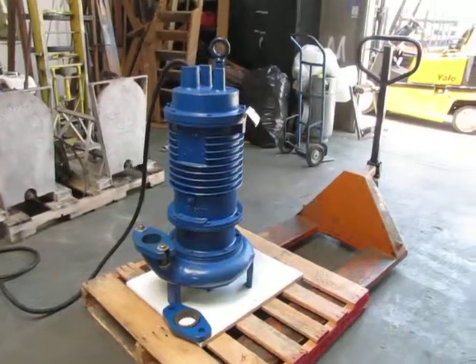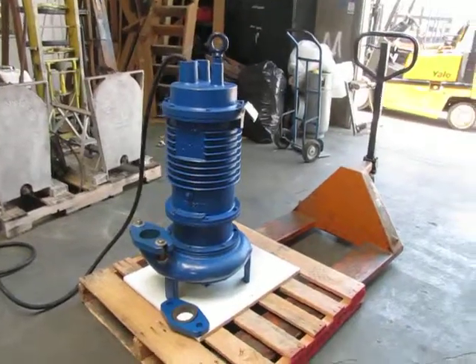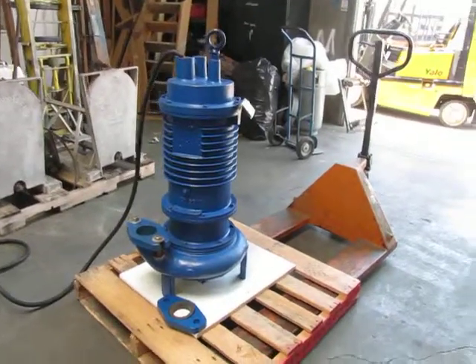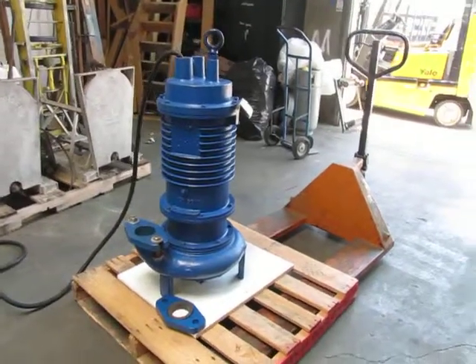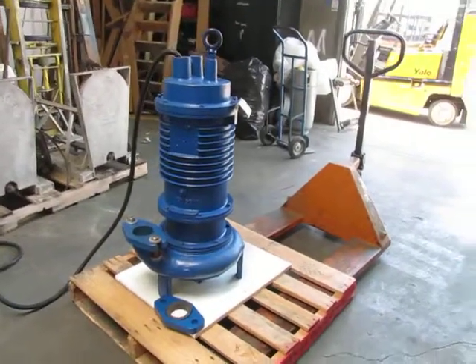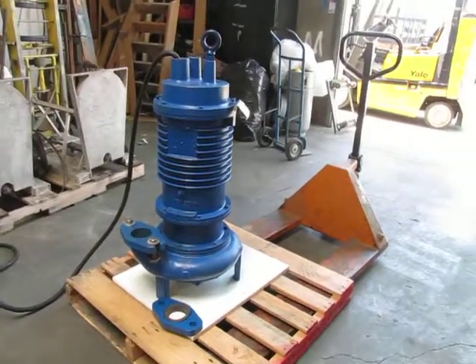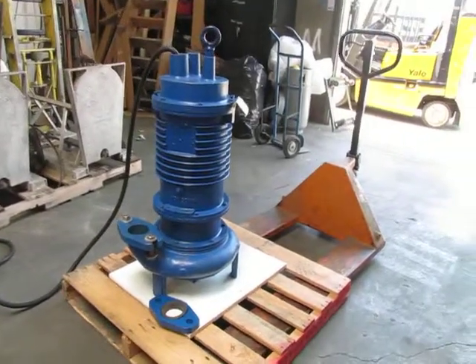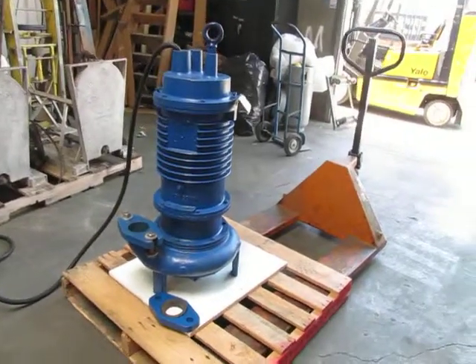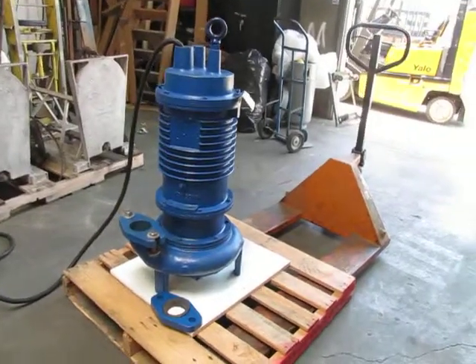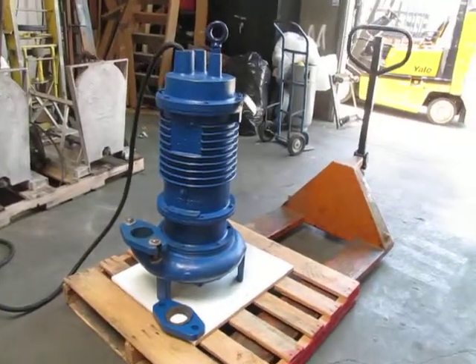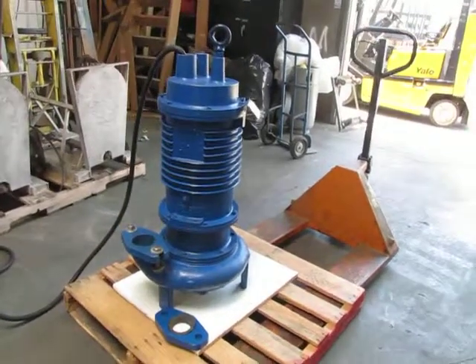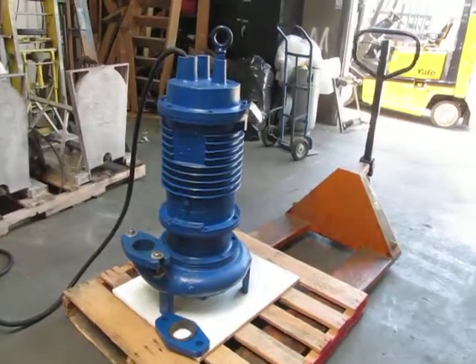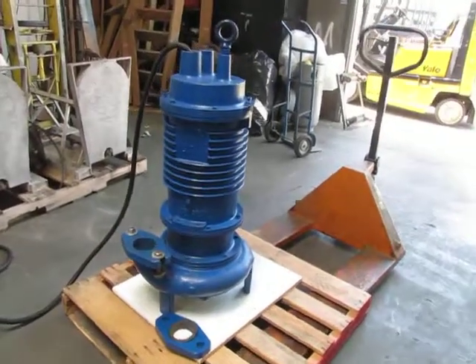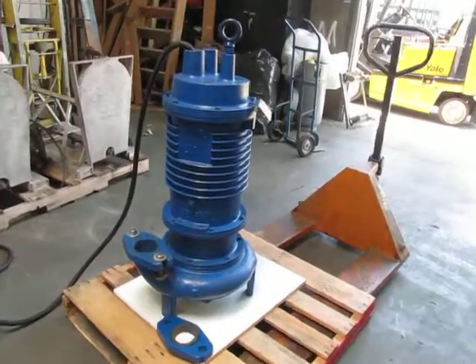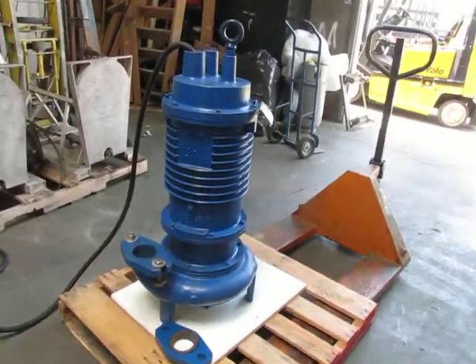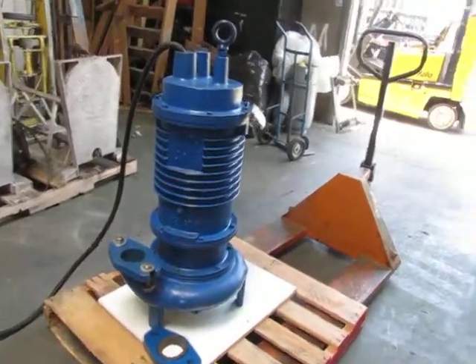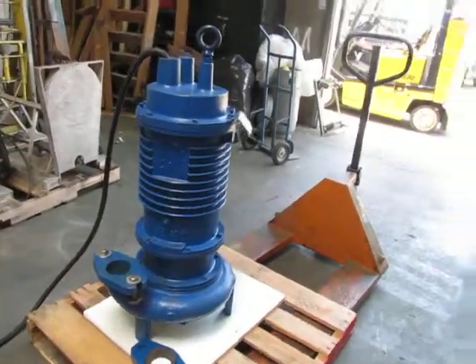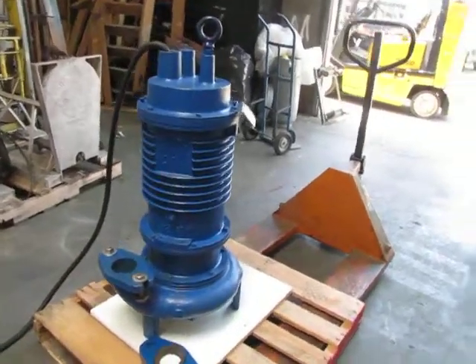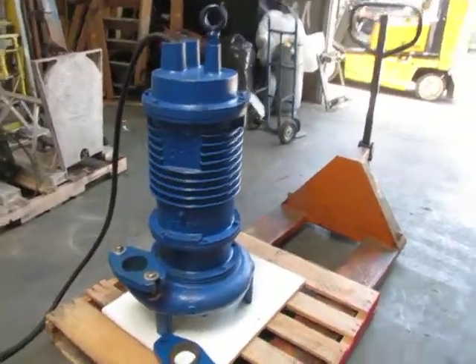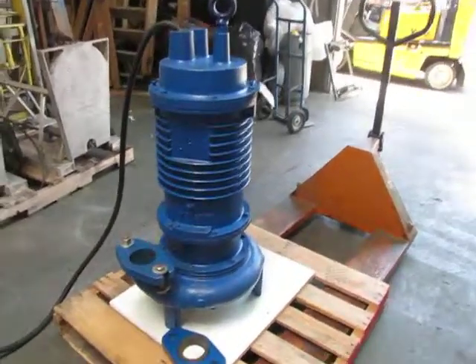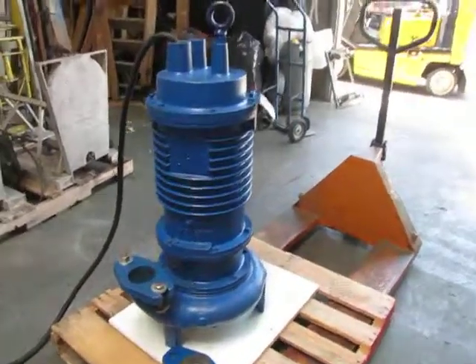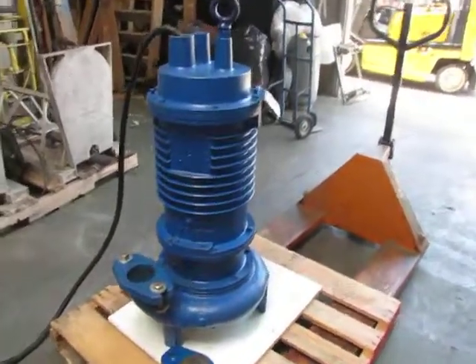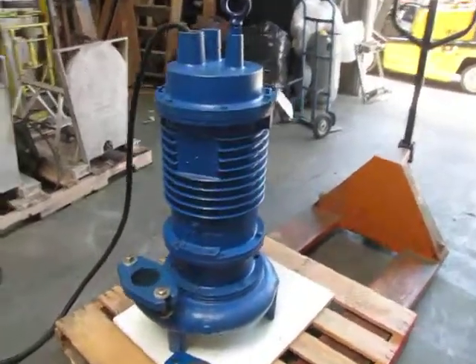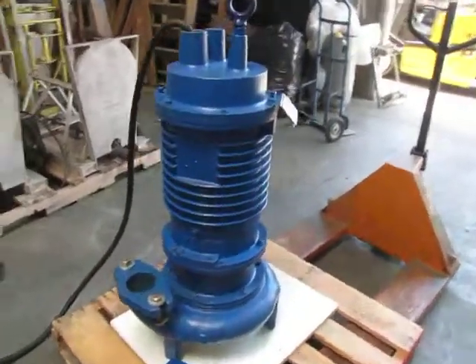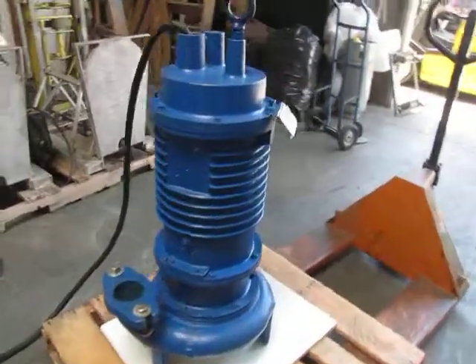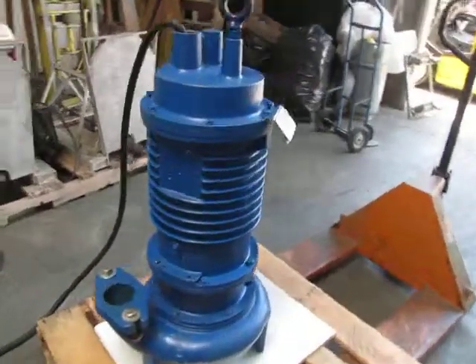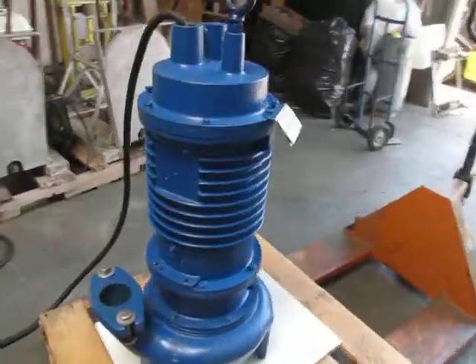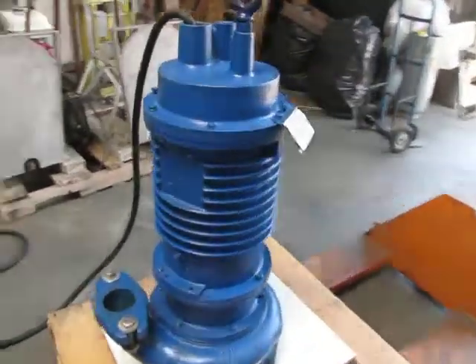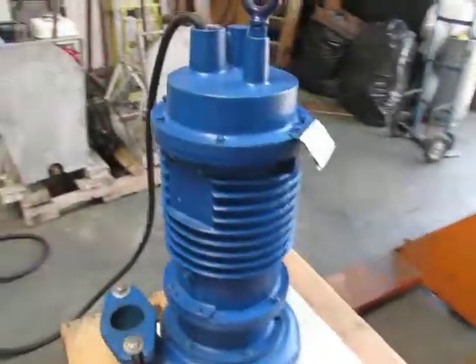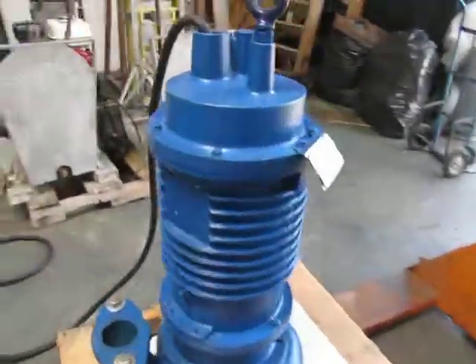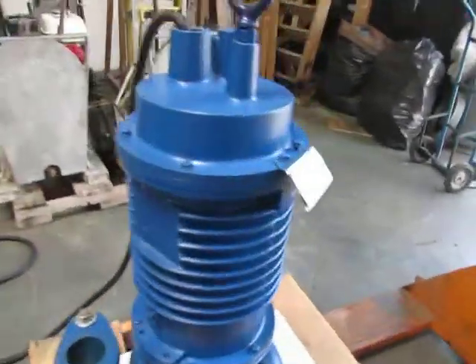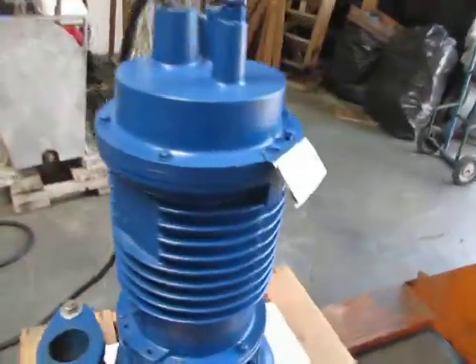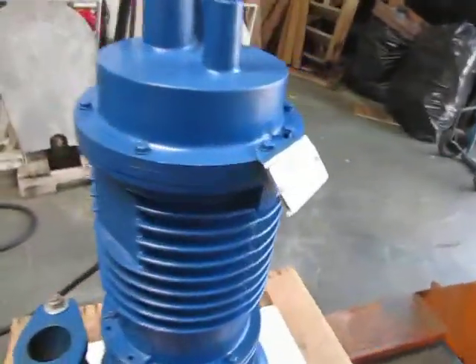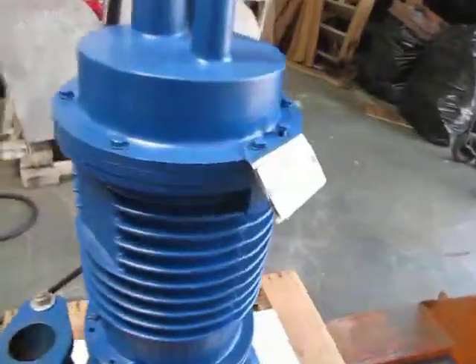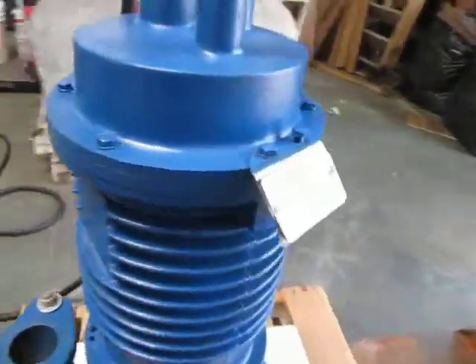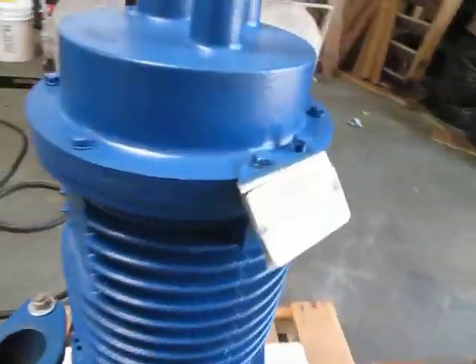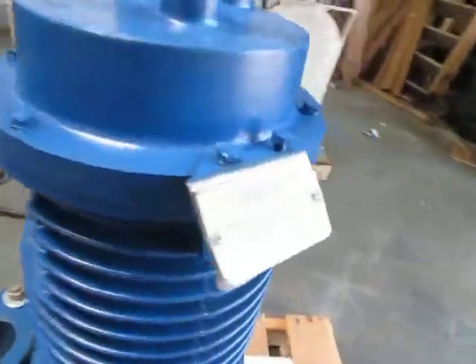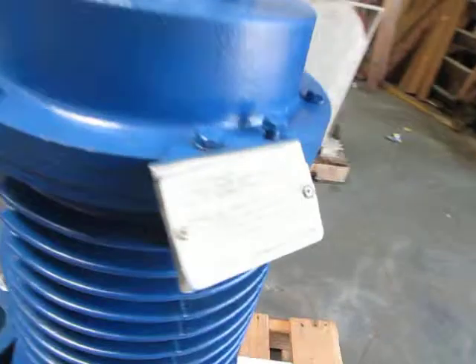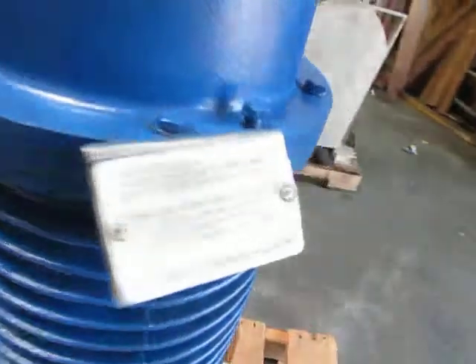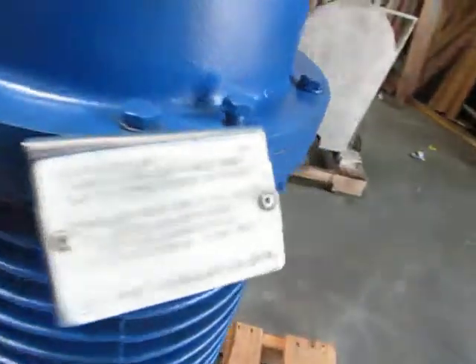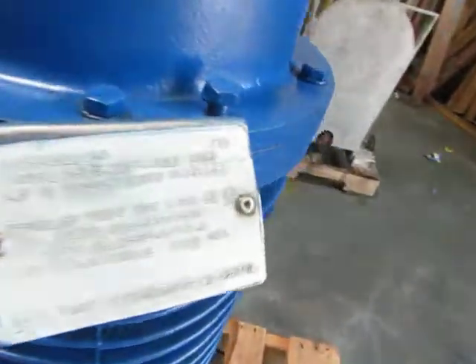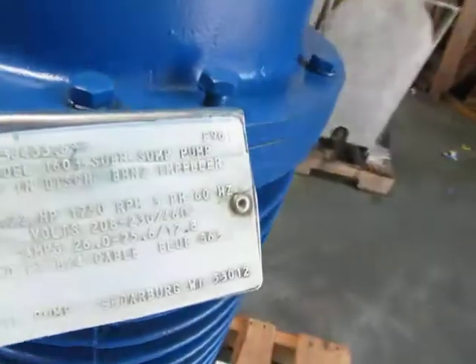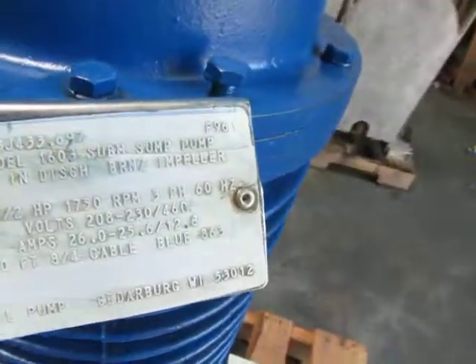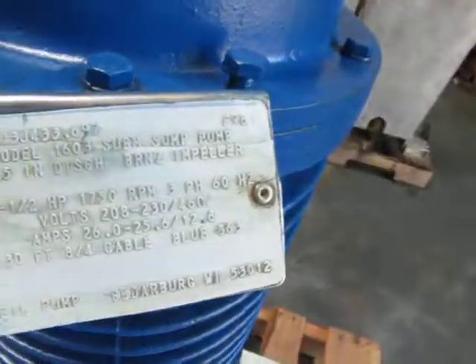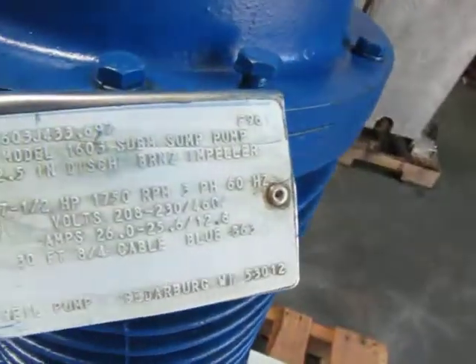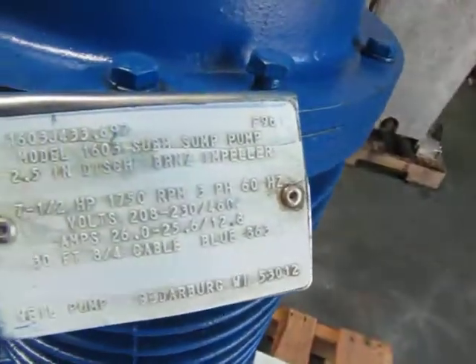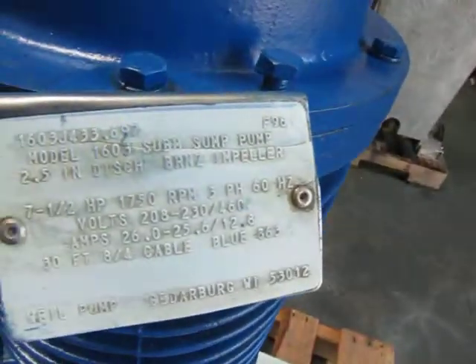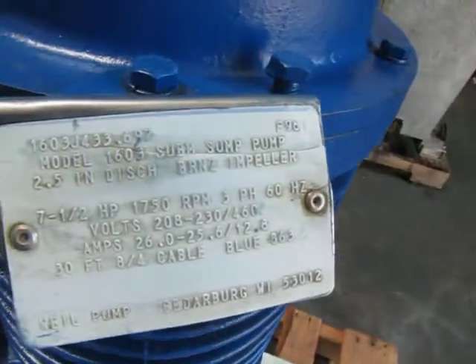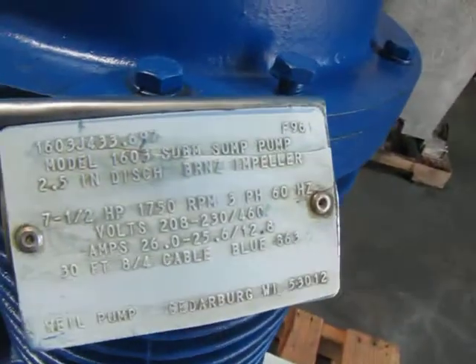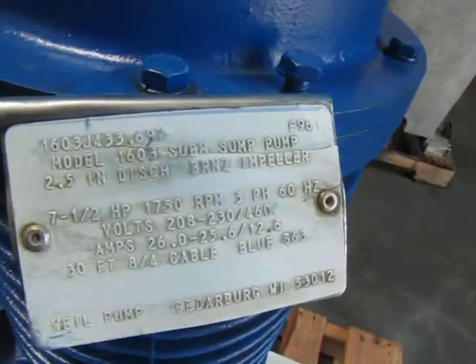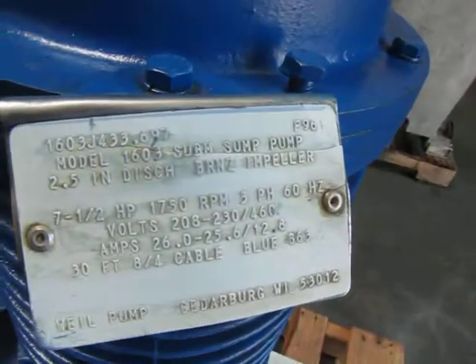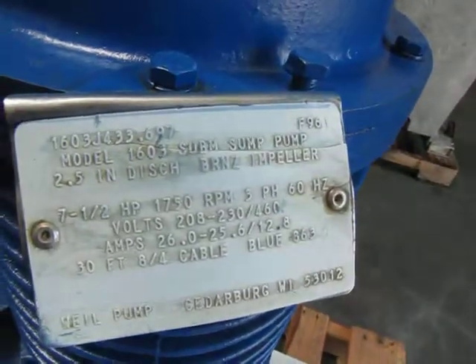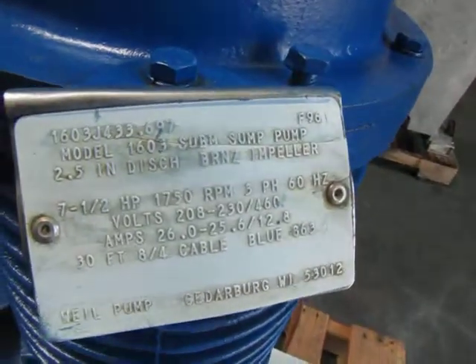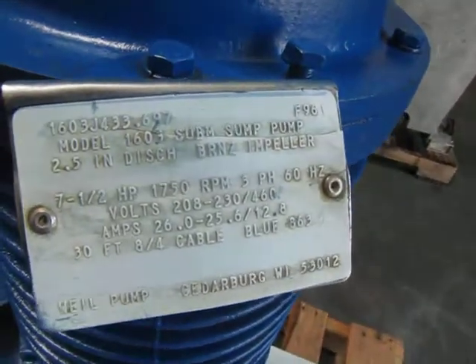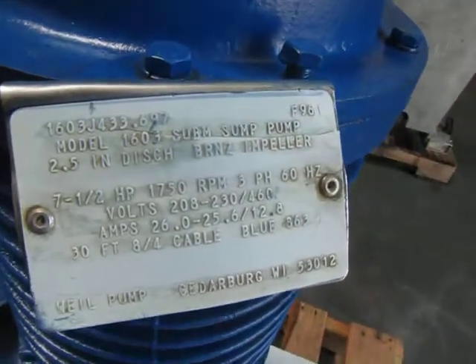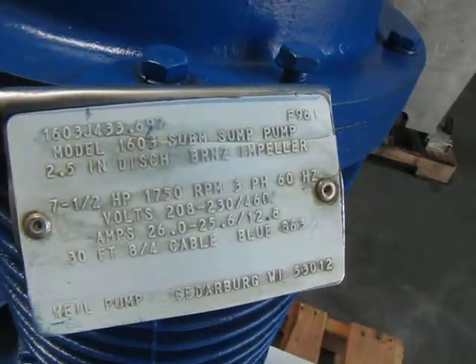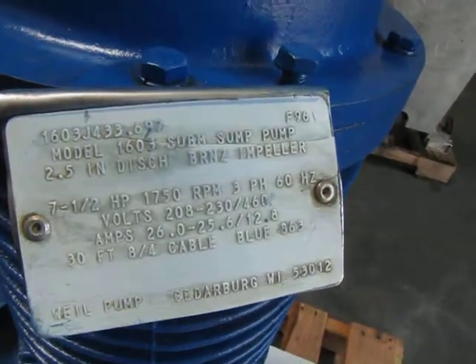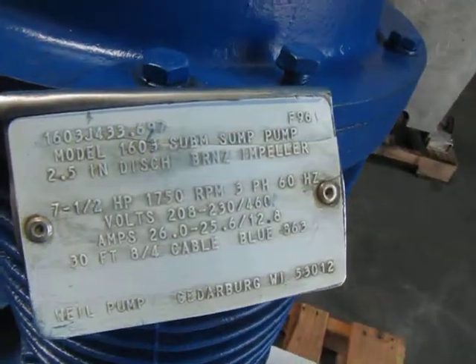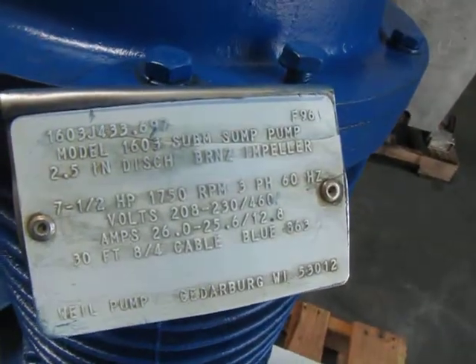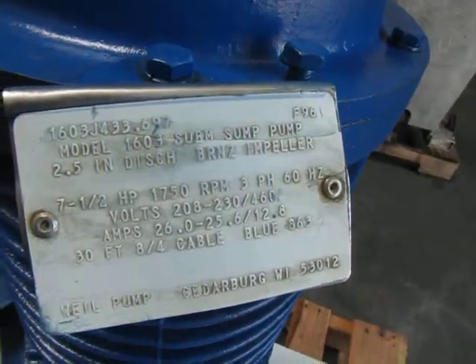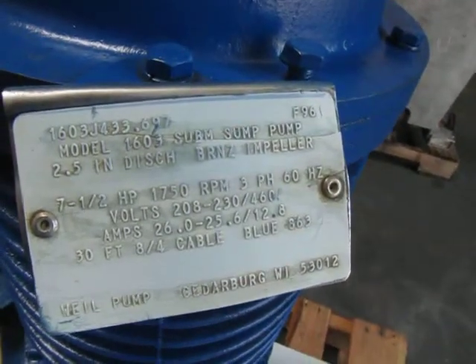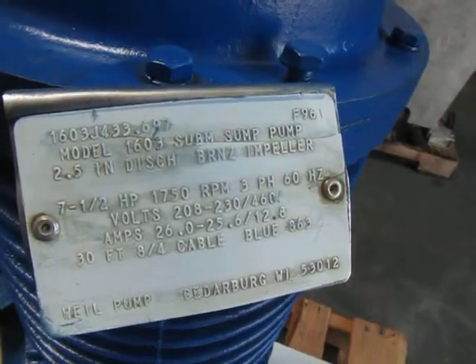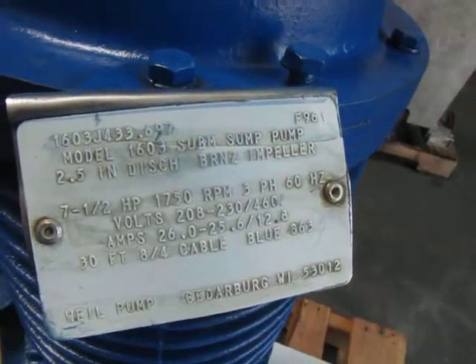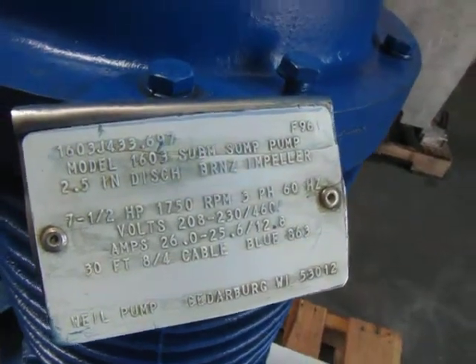Here we have a wheel three-phase sump pump. We're going to go ahead and operate it so you can see that it does work.